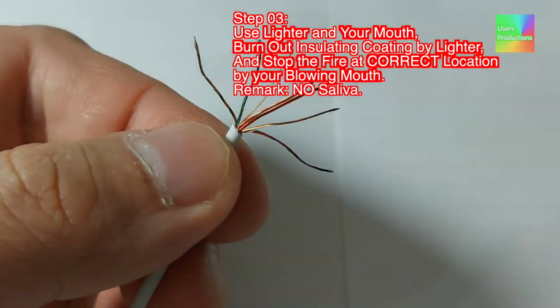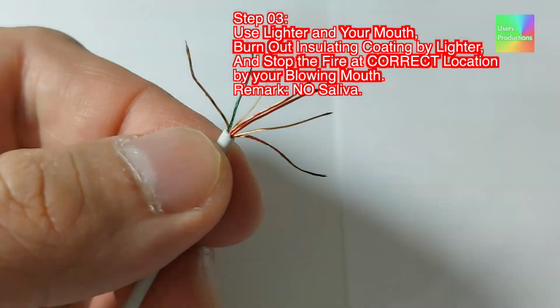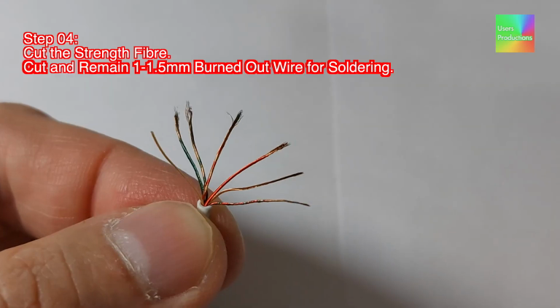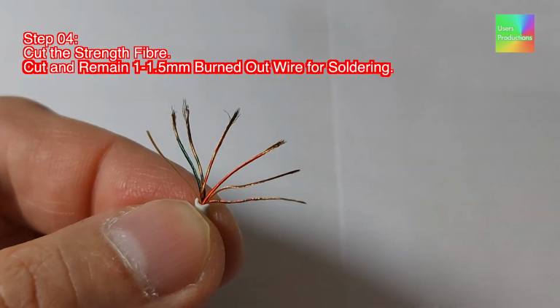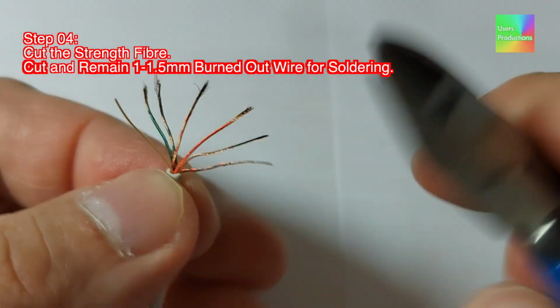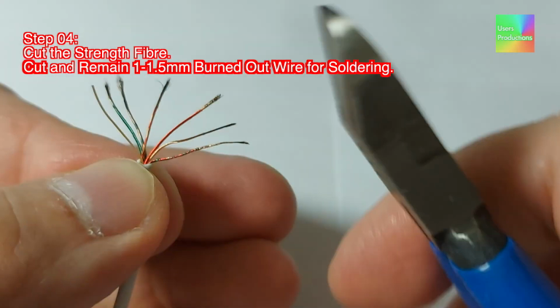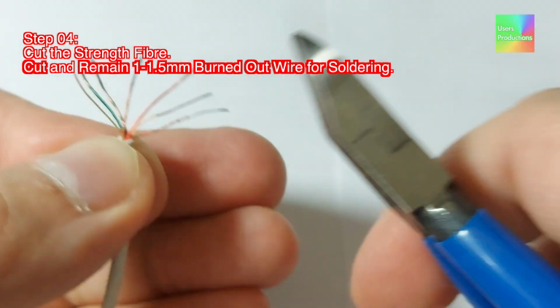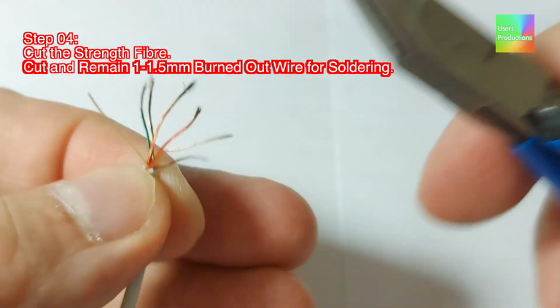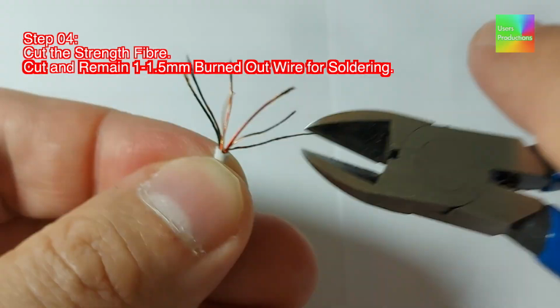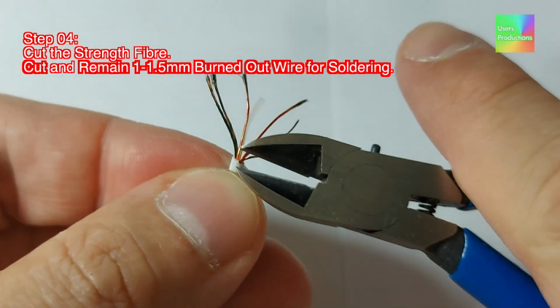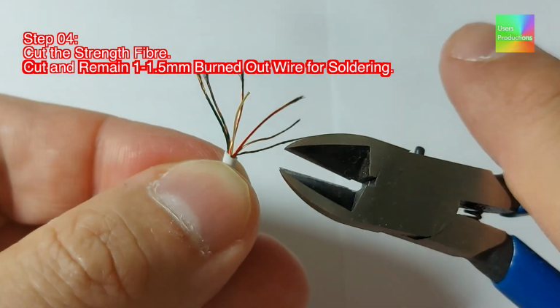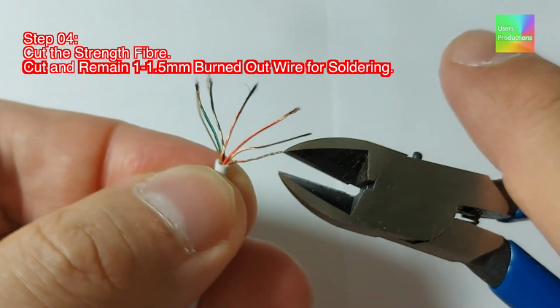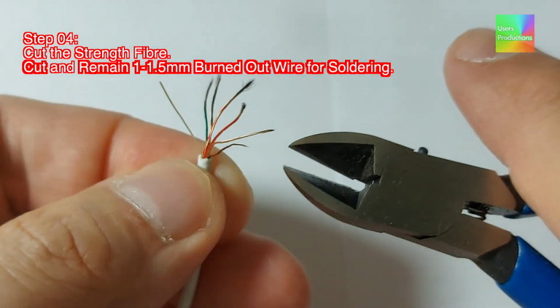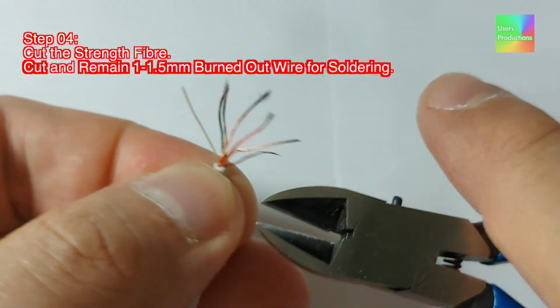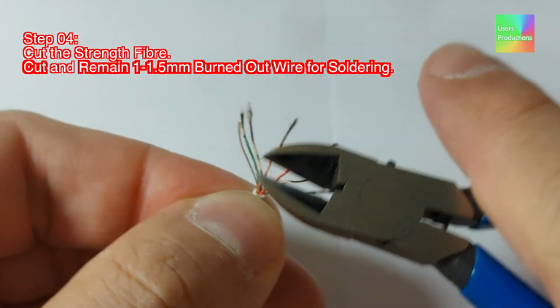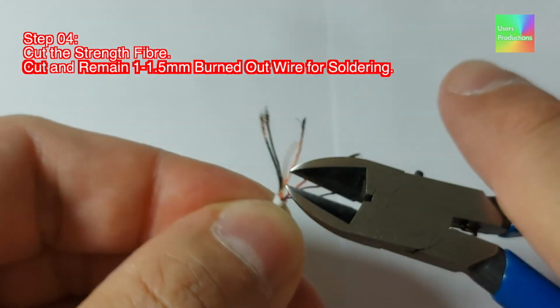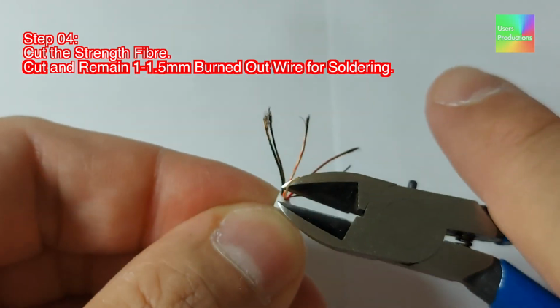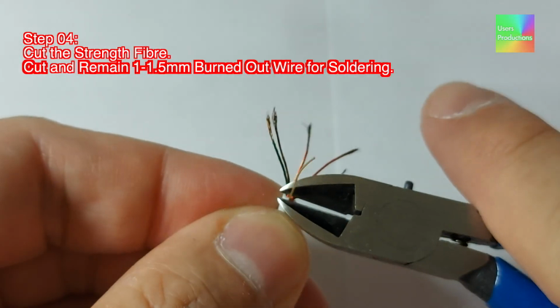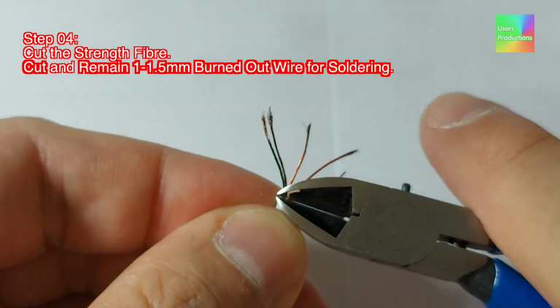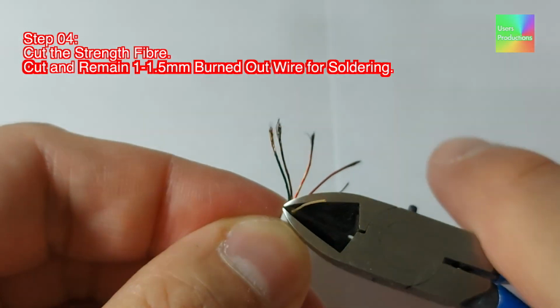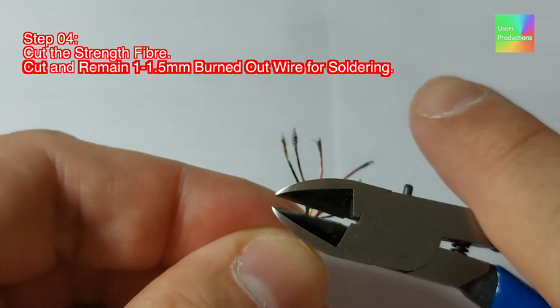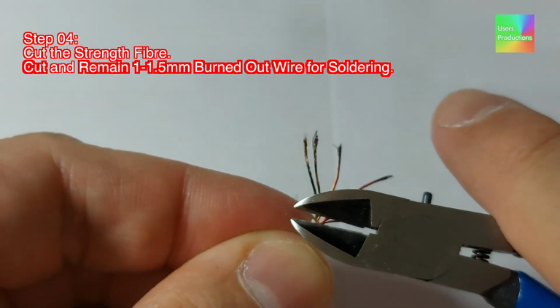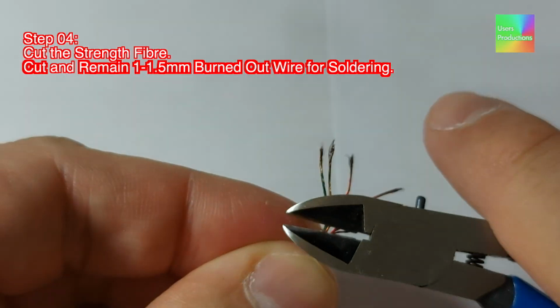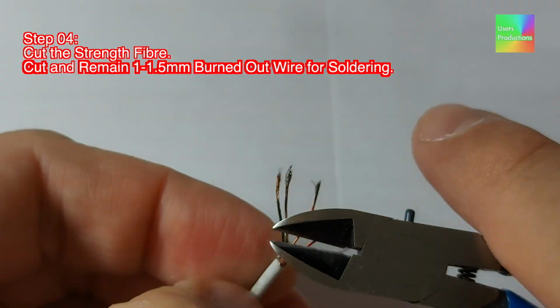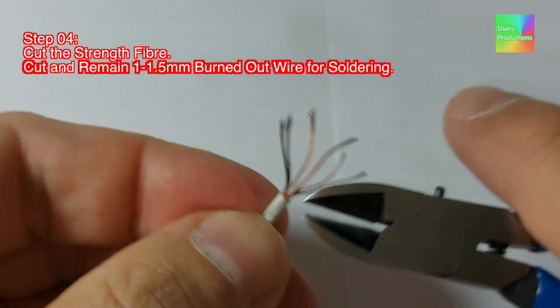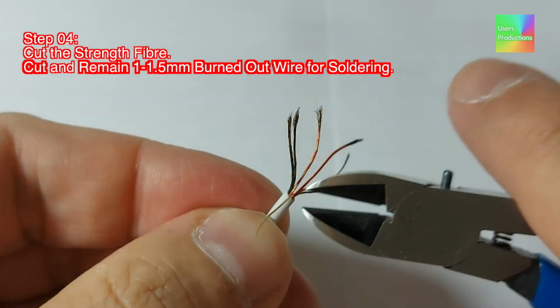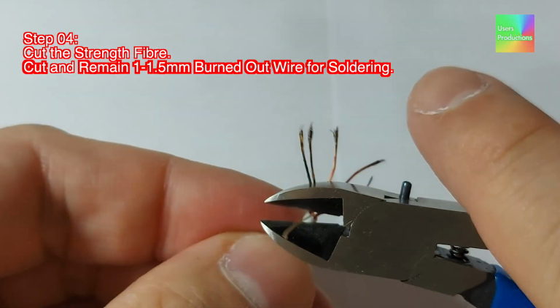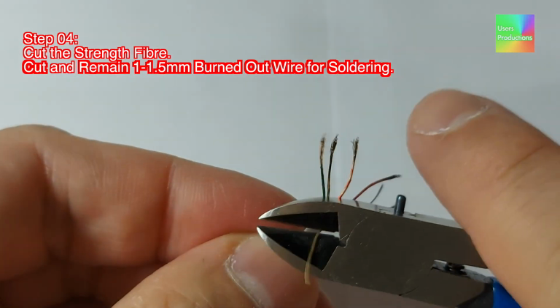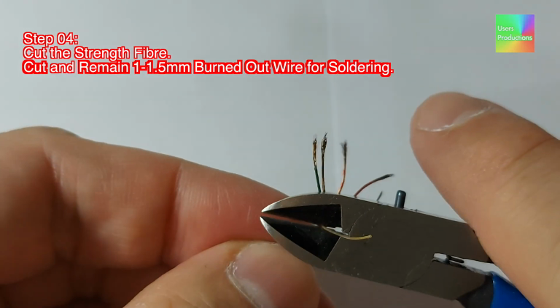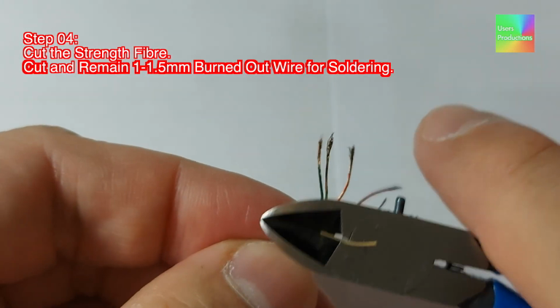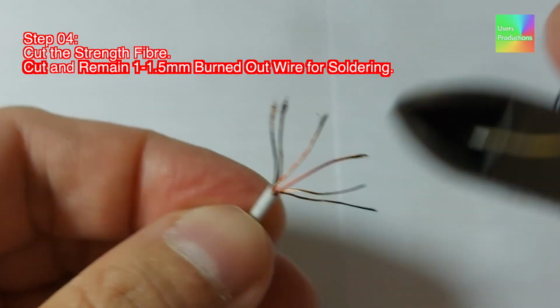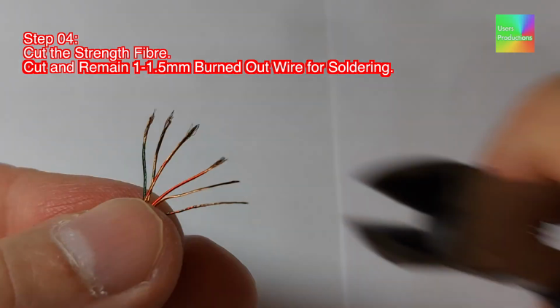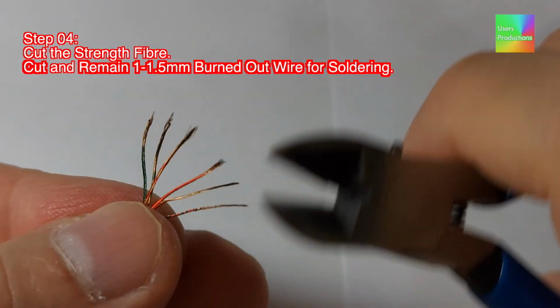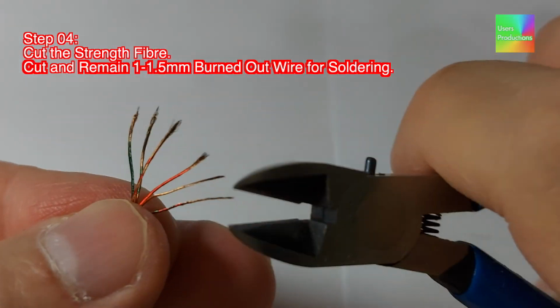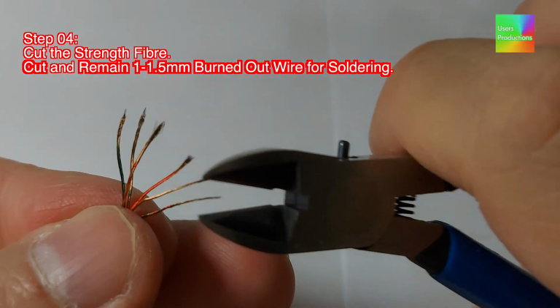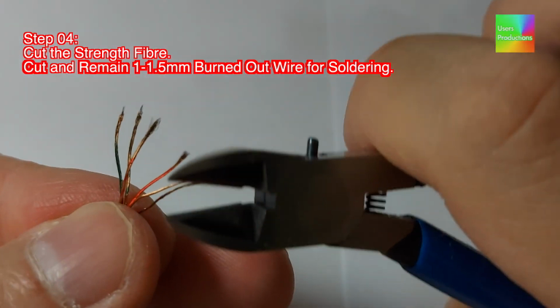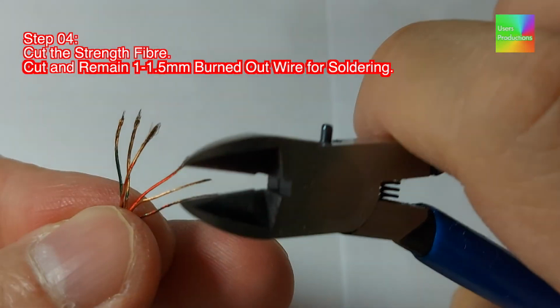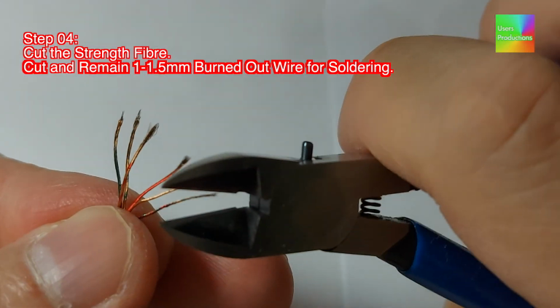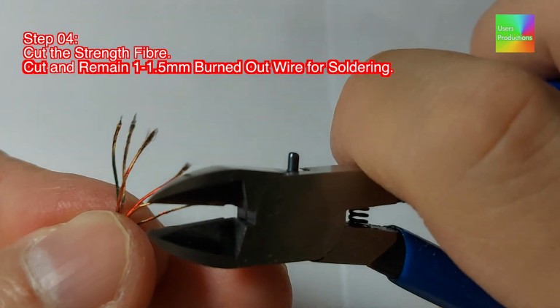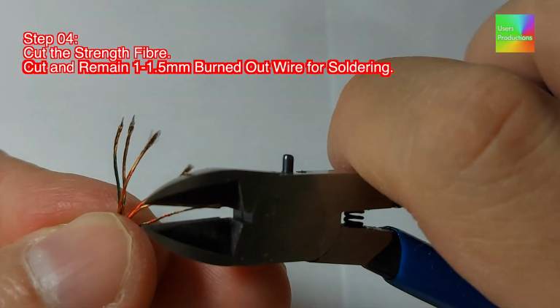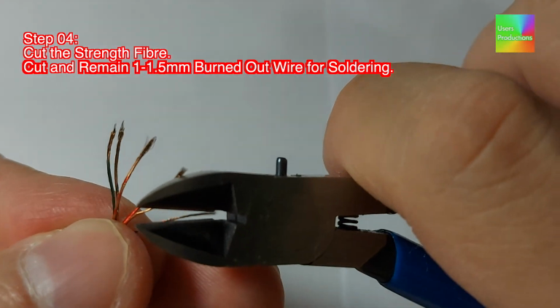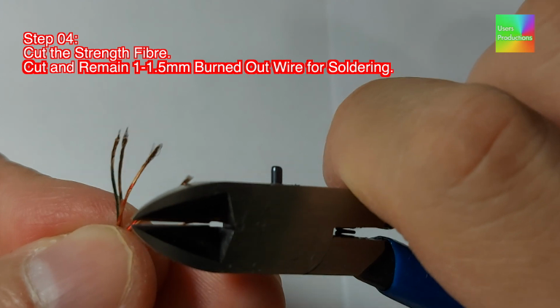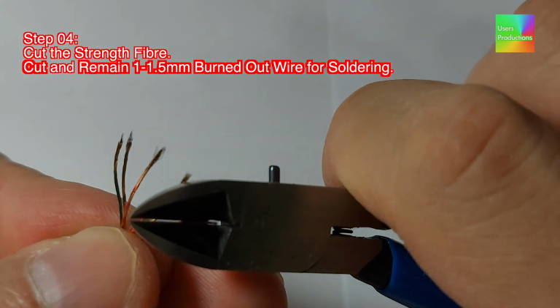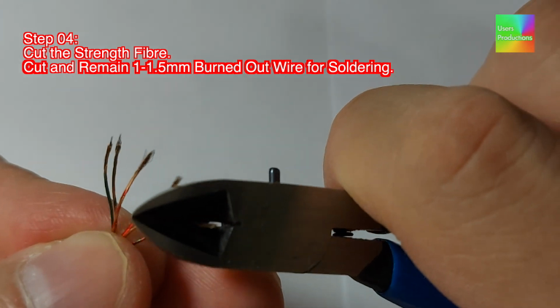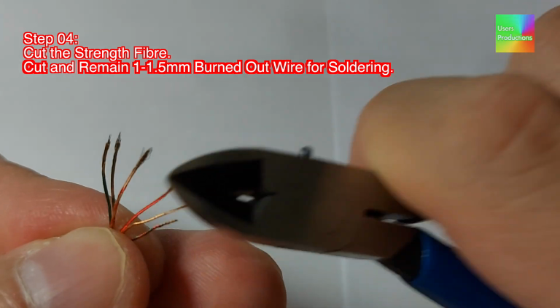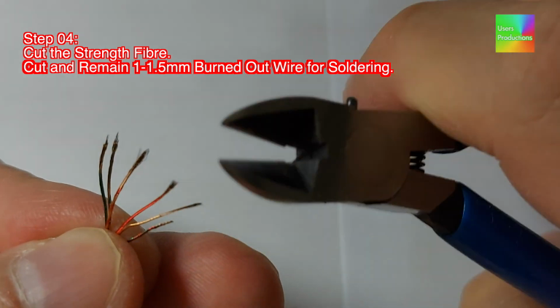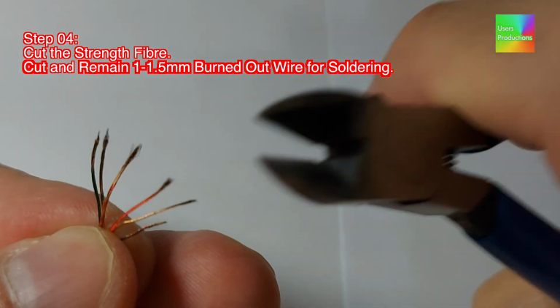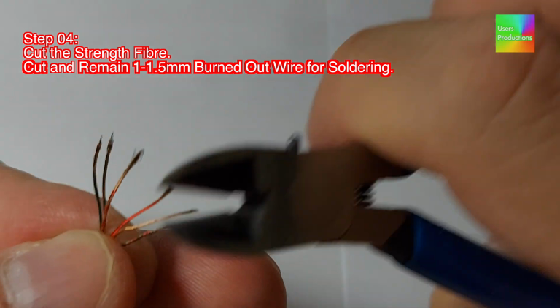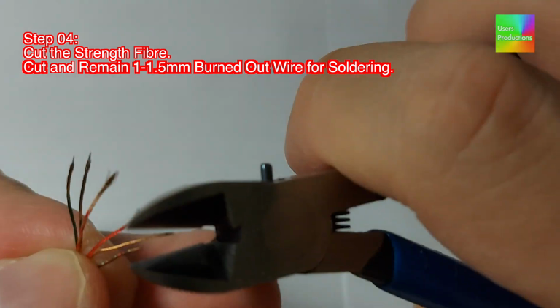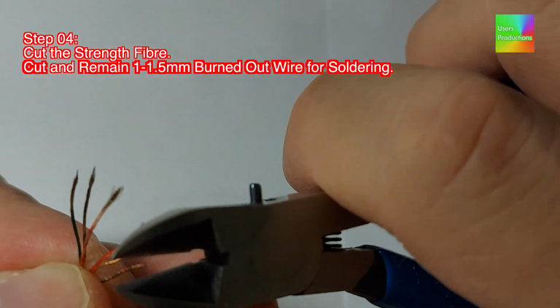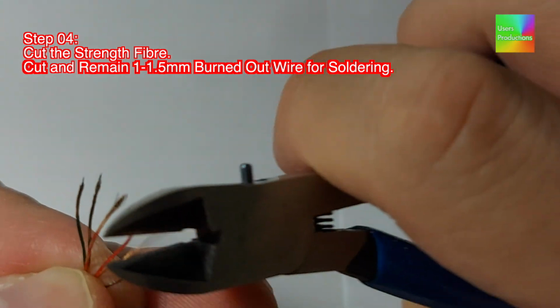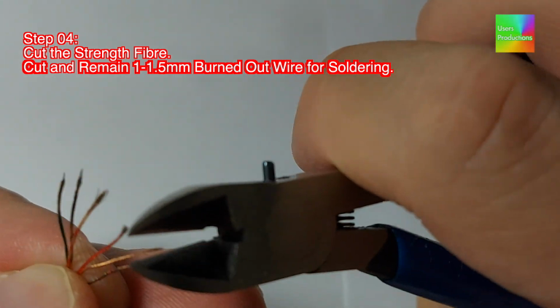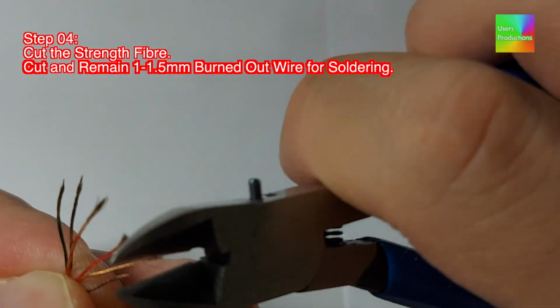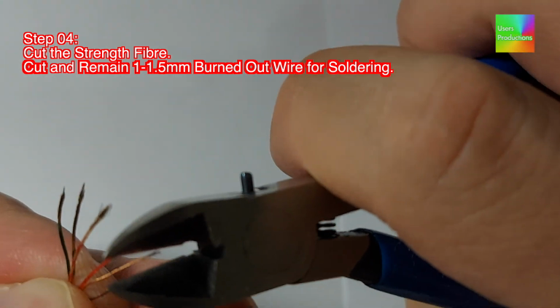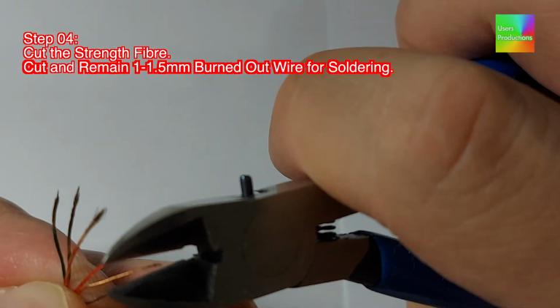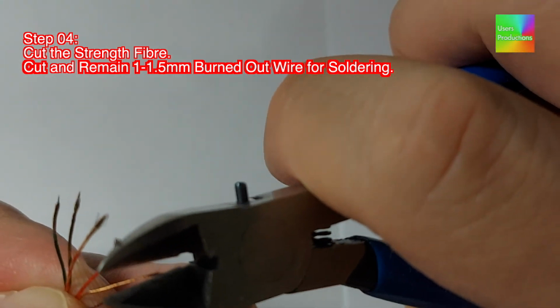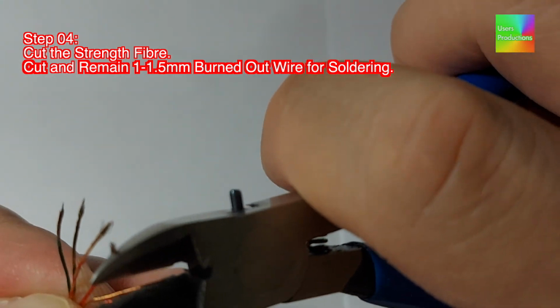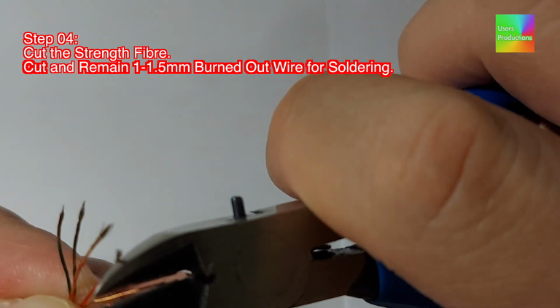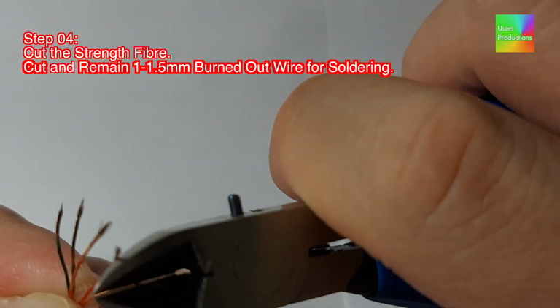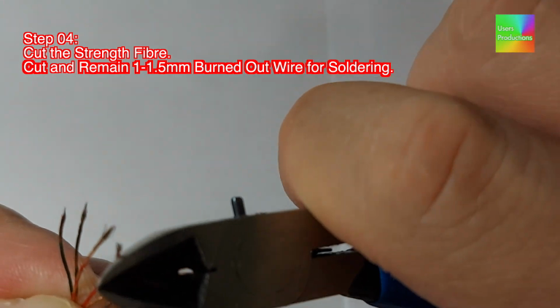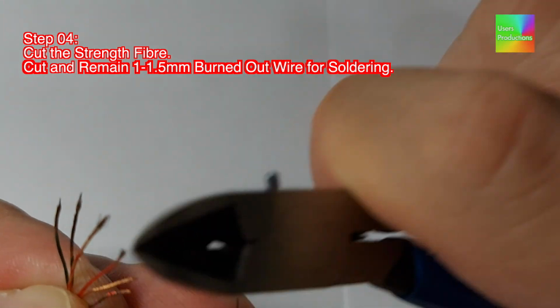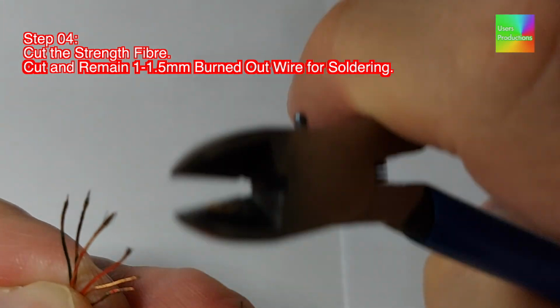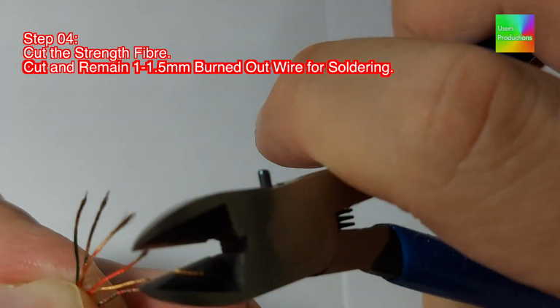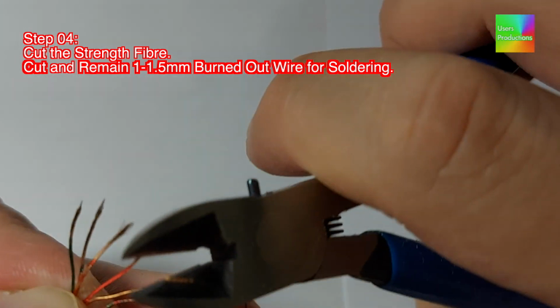Step 04. Cut the strength fiber. Cut and remain one 1.5 millimeters burned-out wire for soldering.